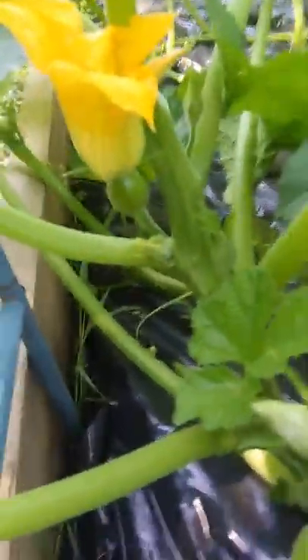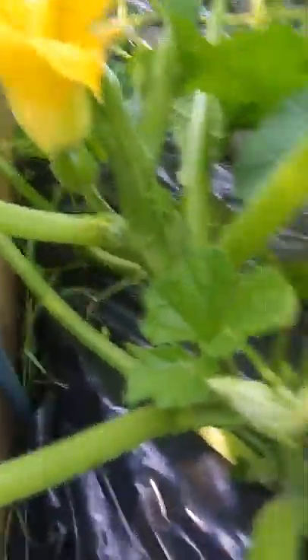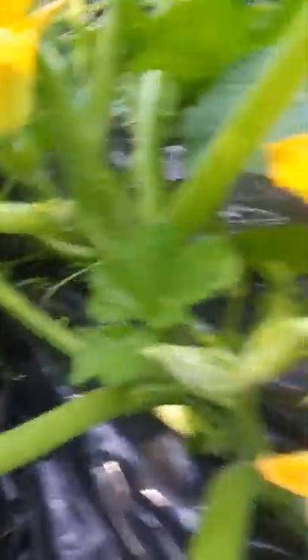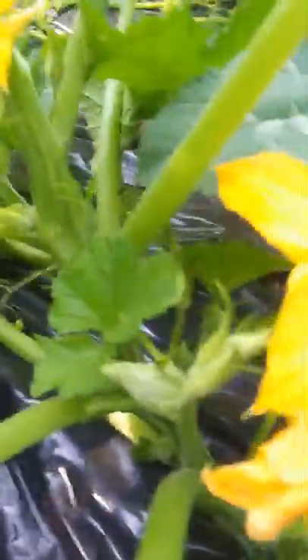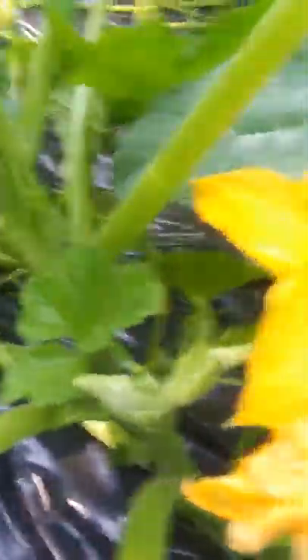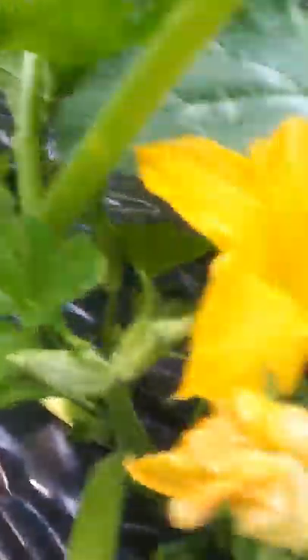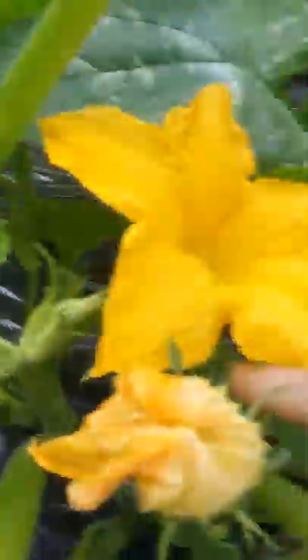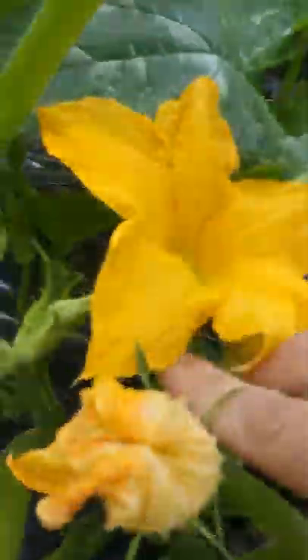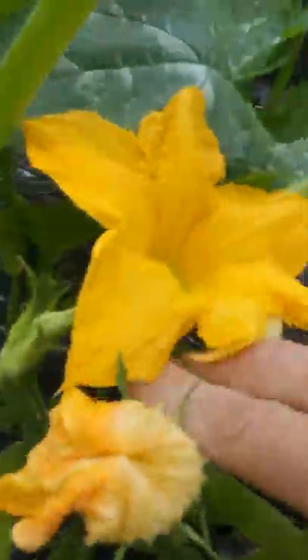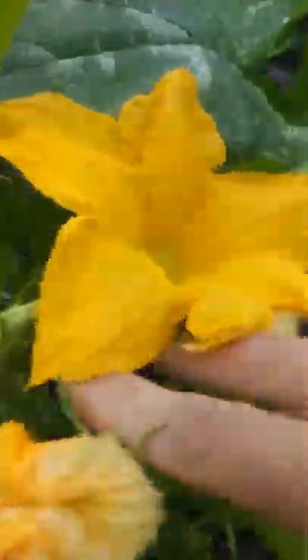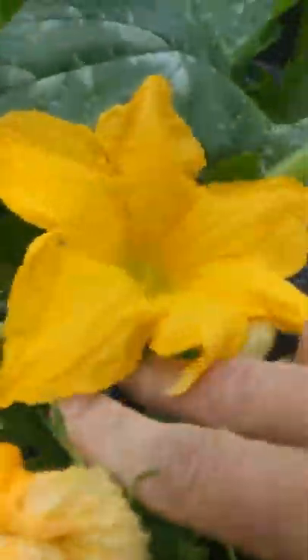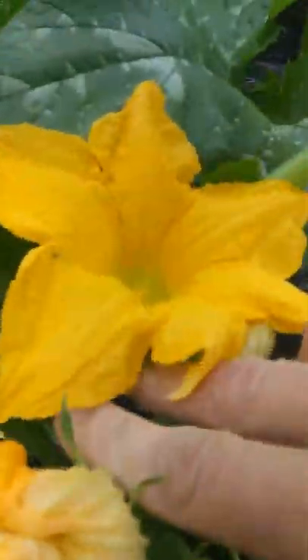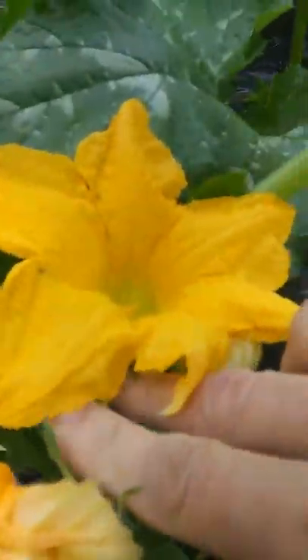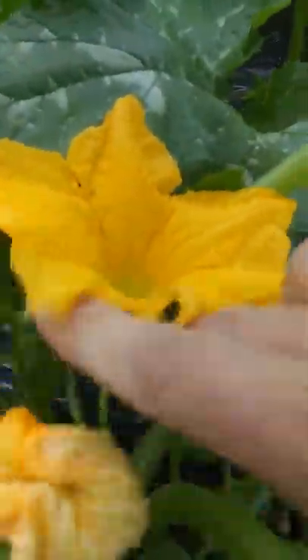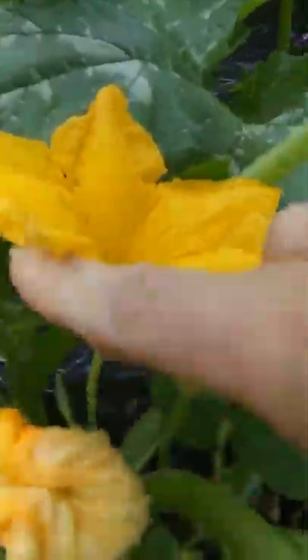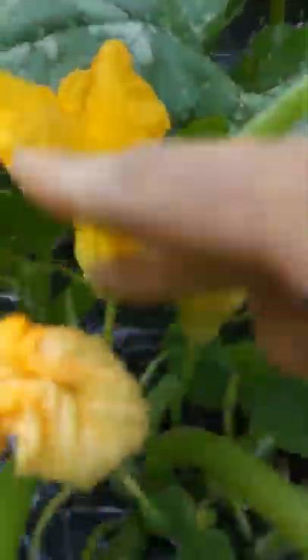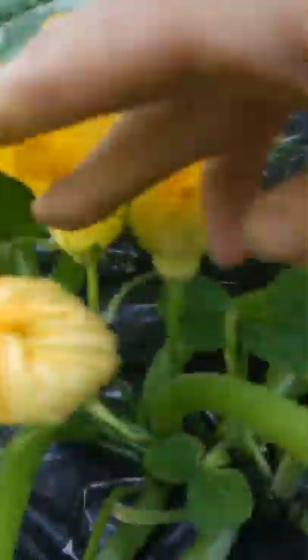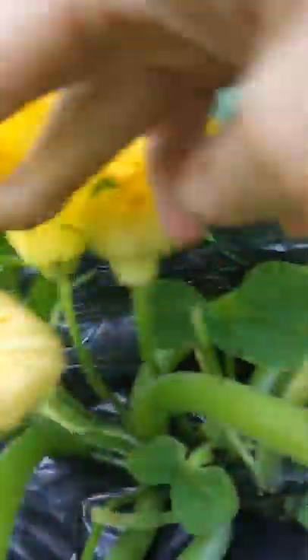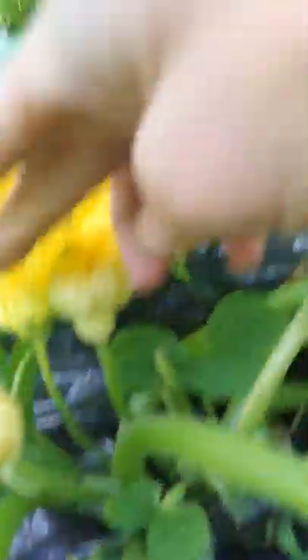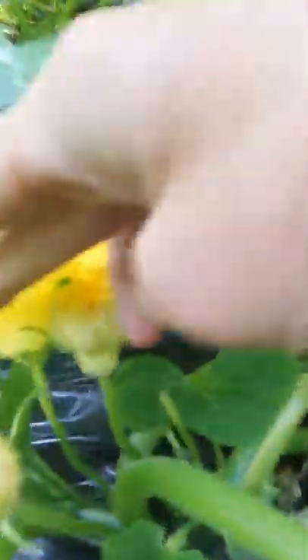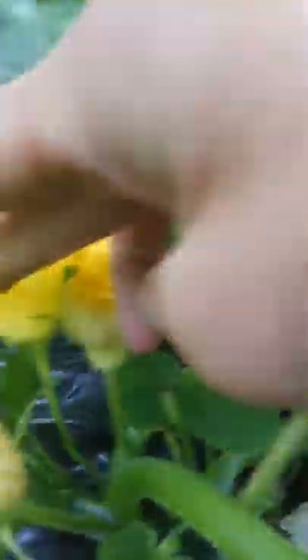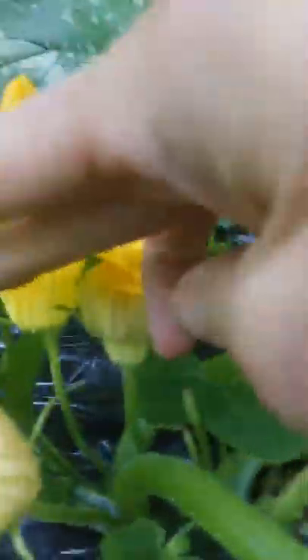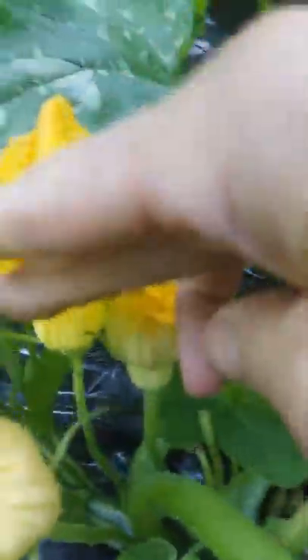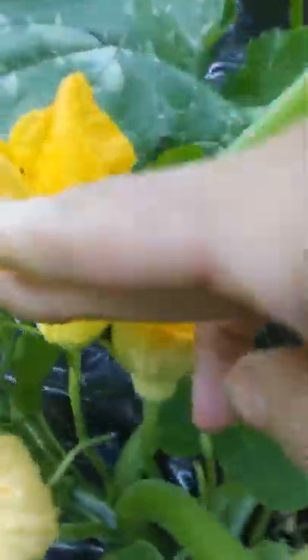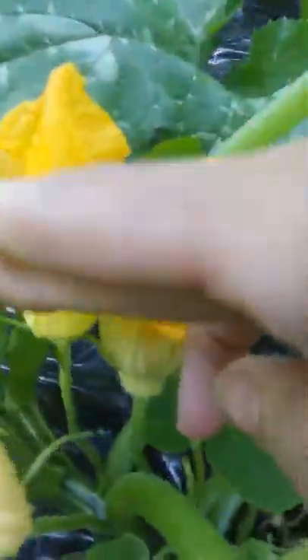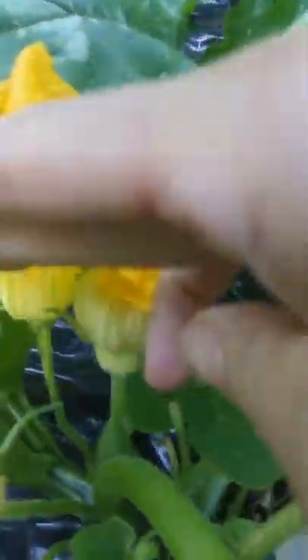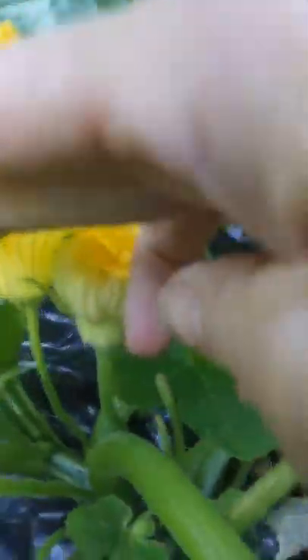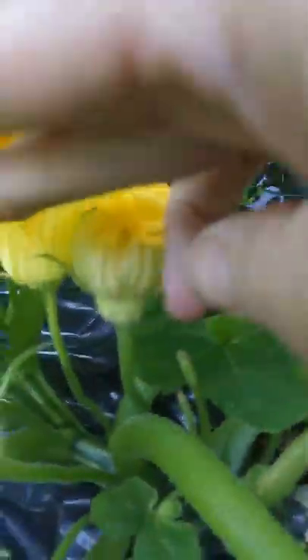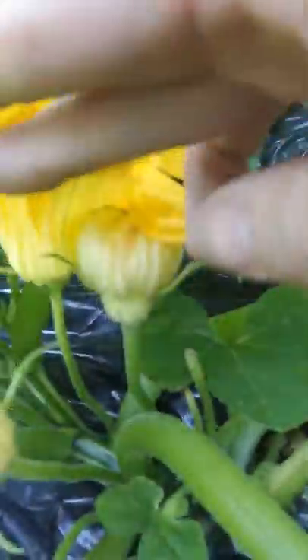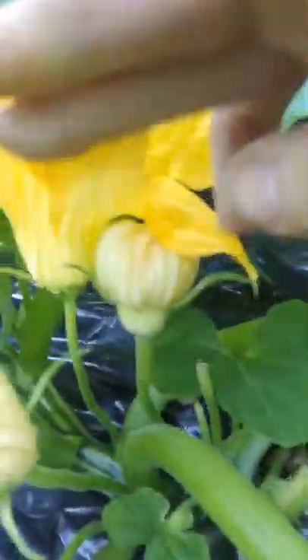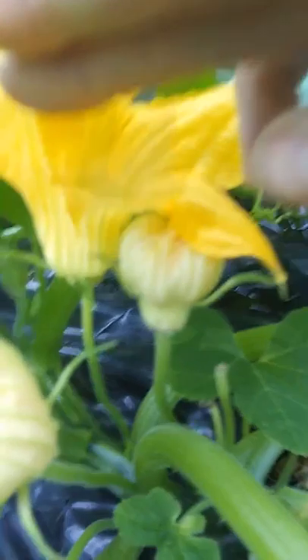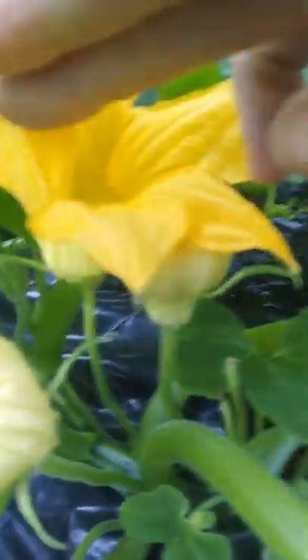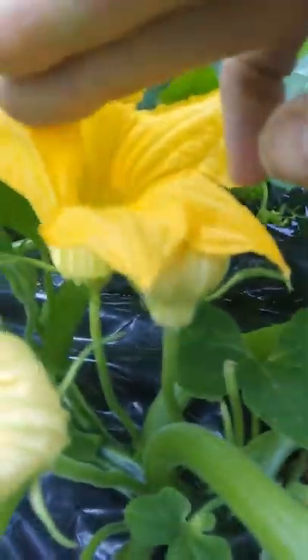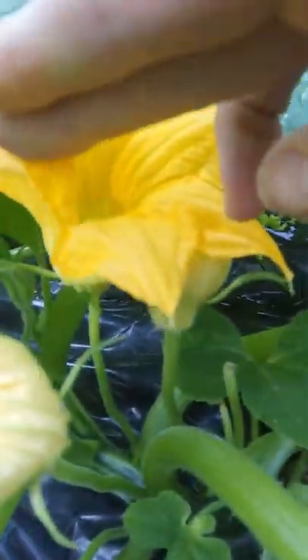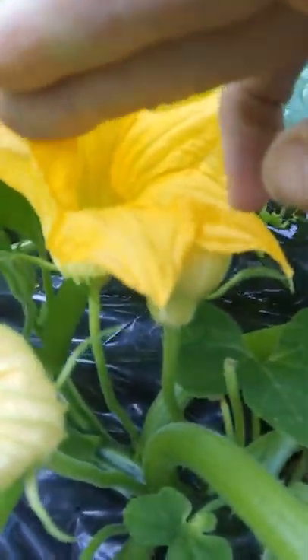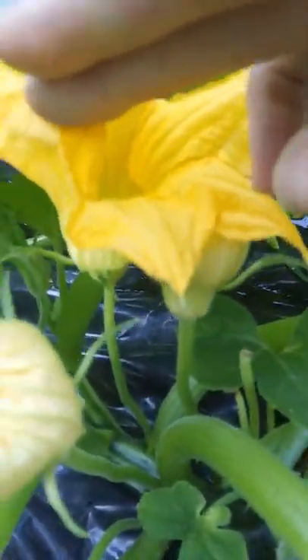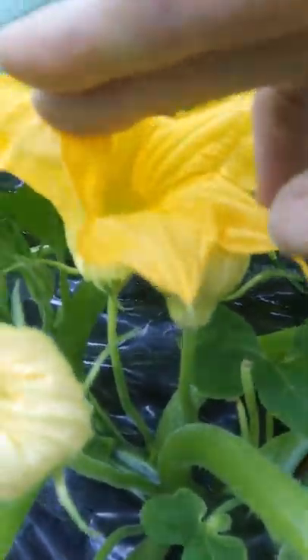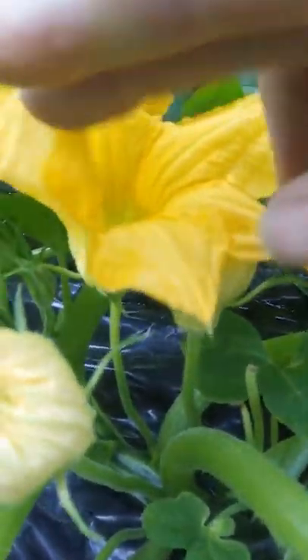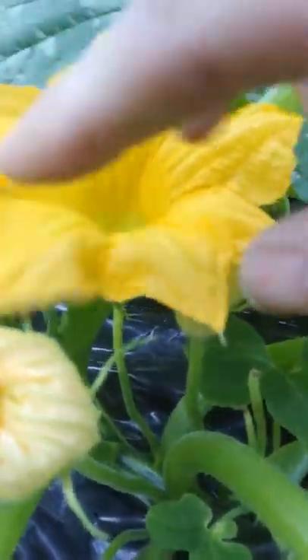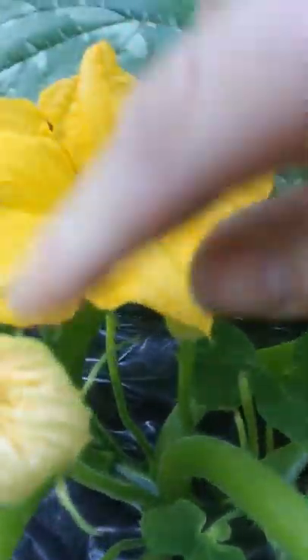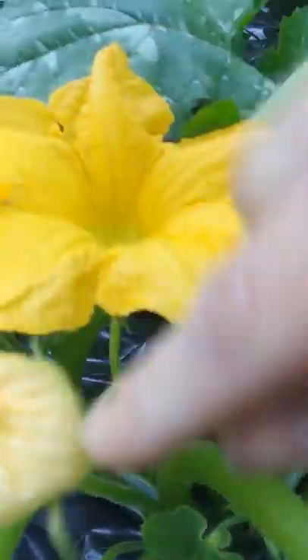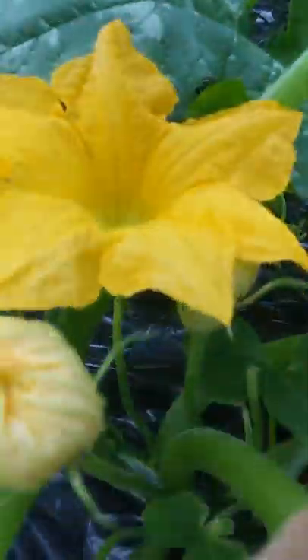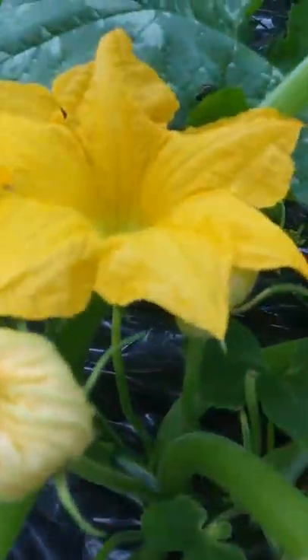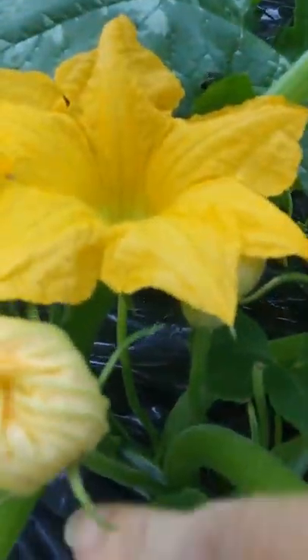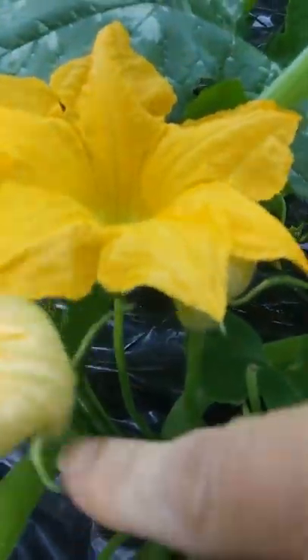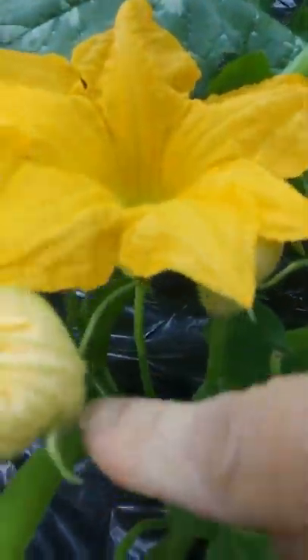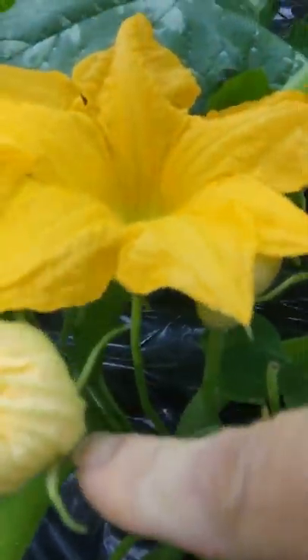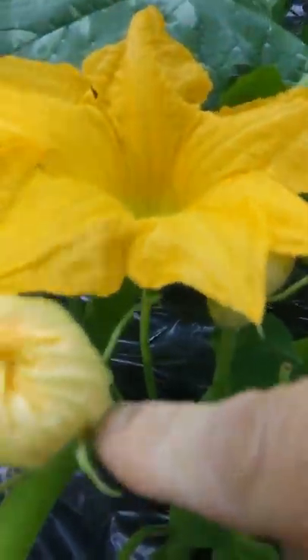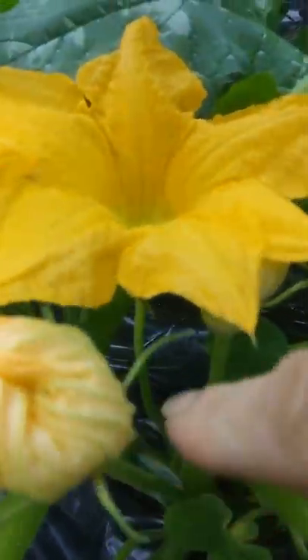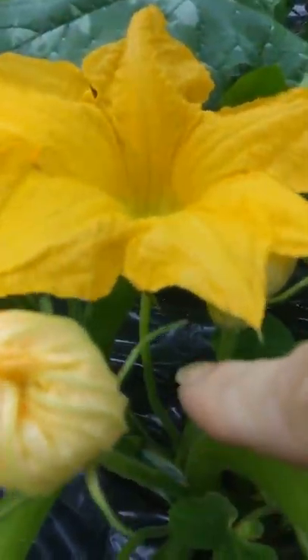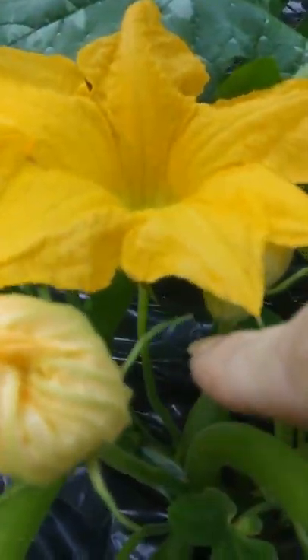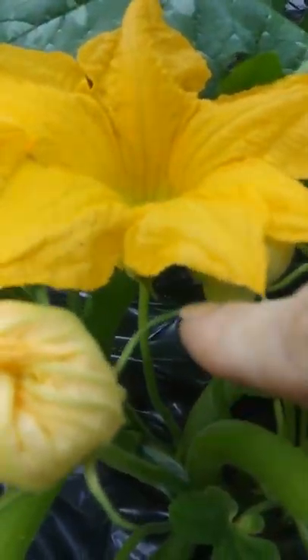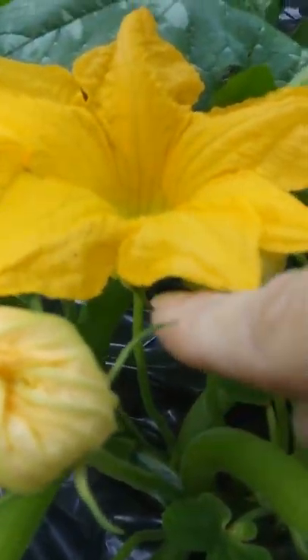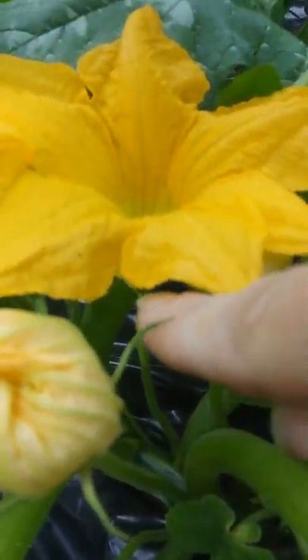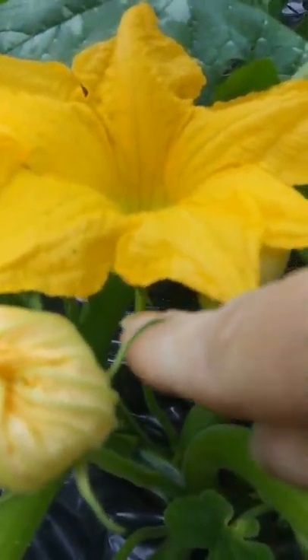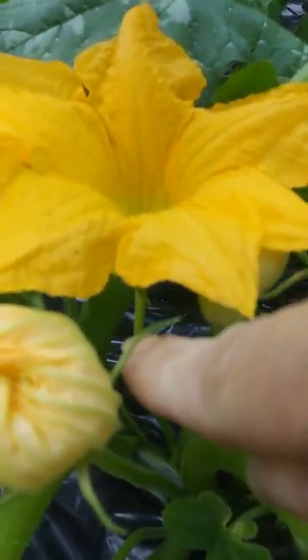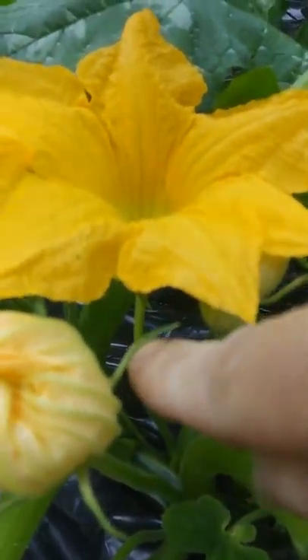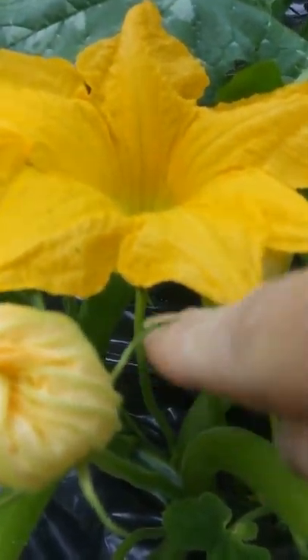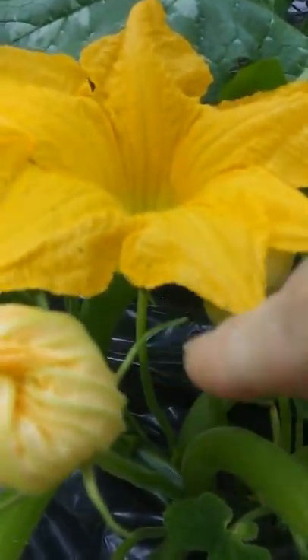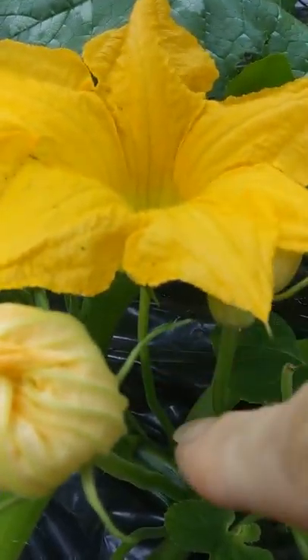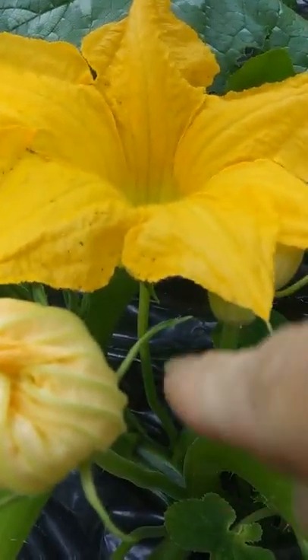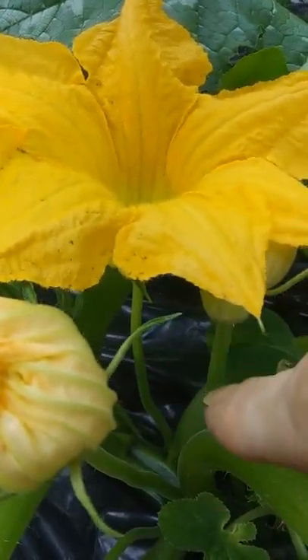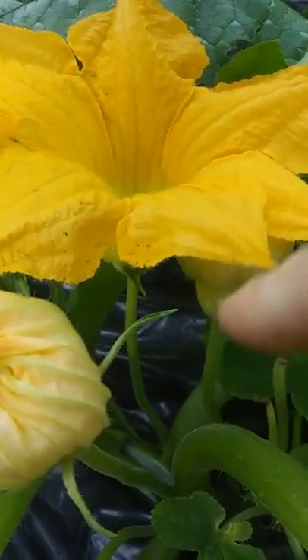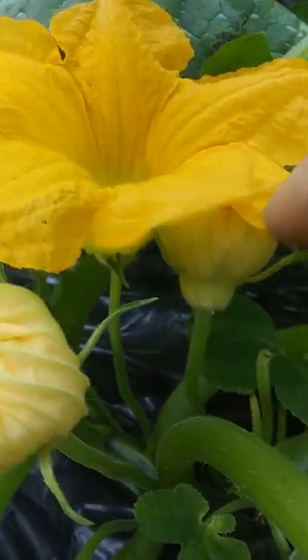And I do have a male on here also, which you can see — that's just a long stem with no fruit underneath.